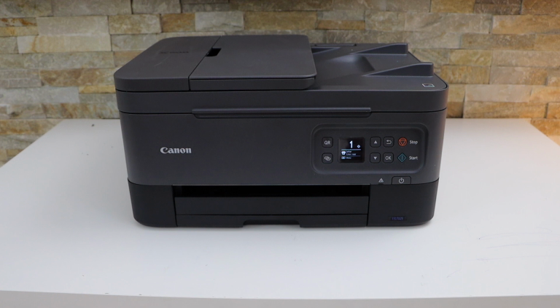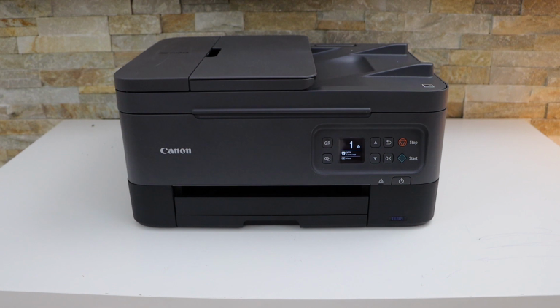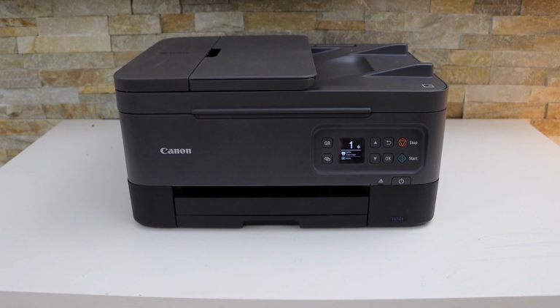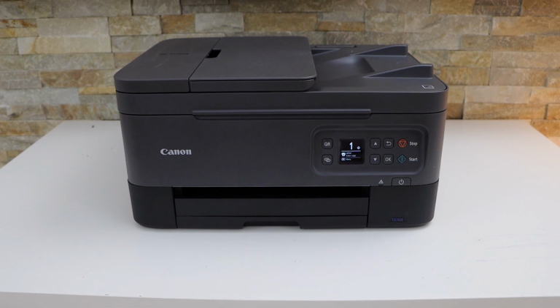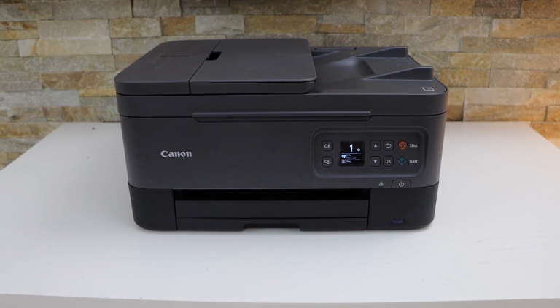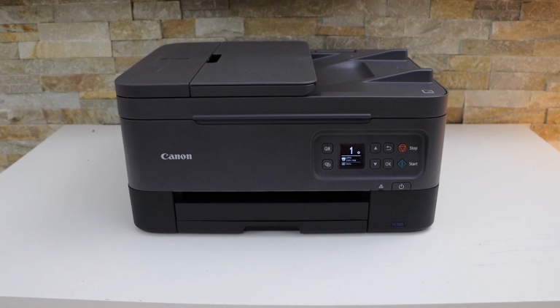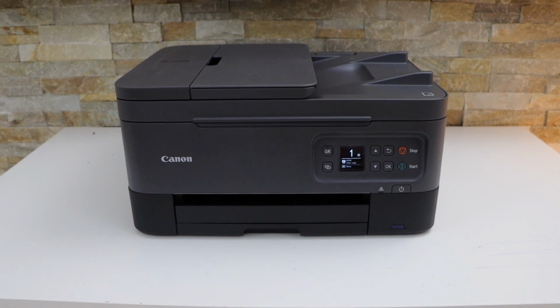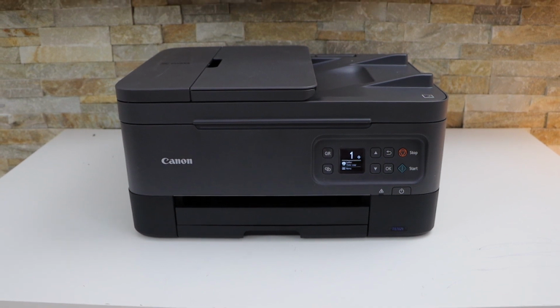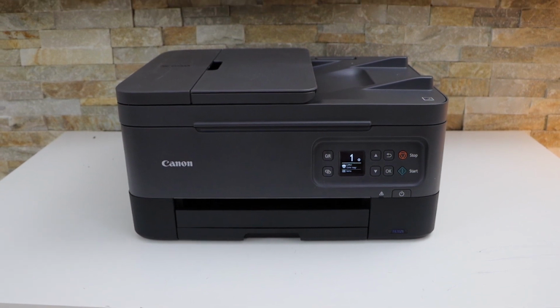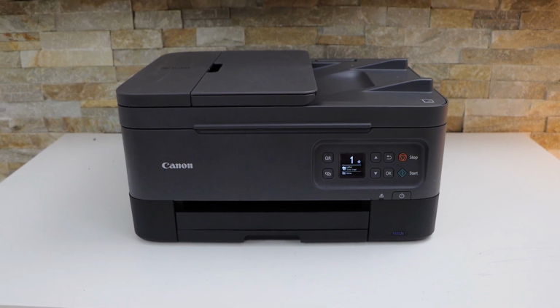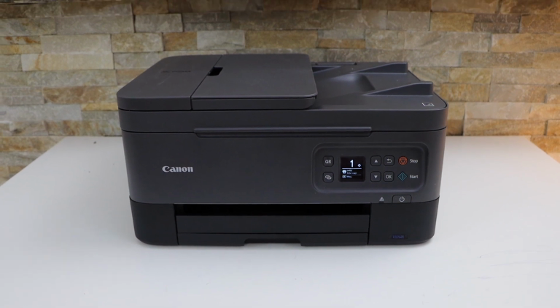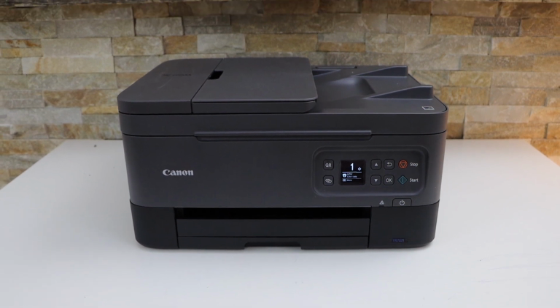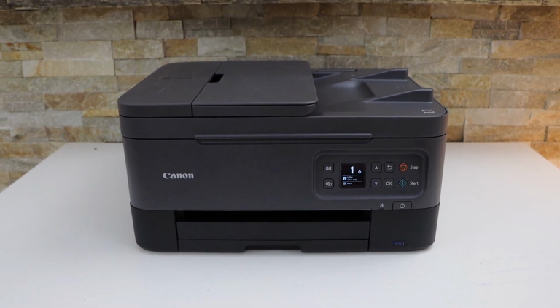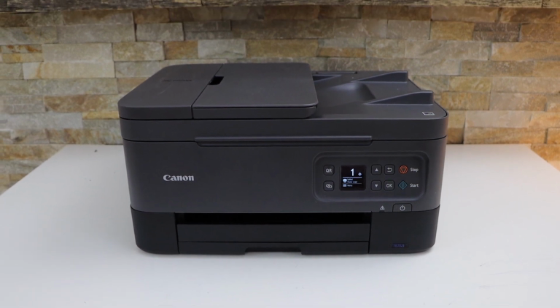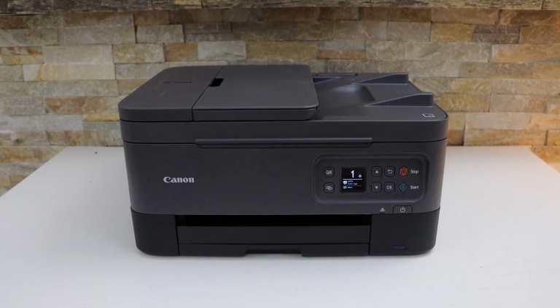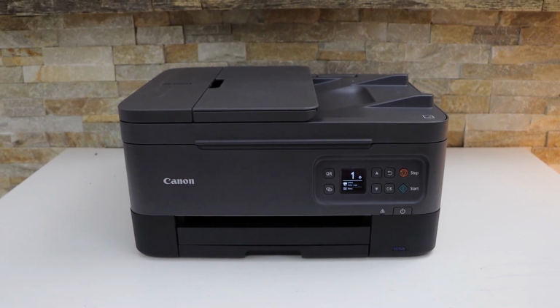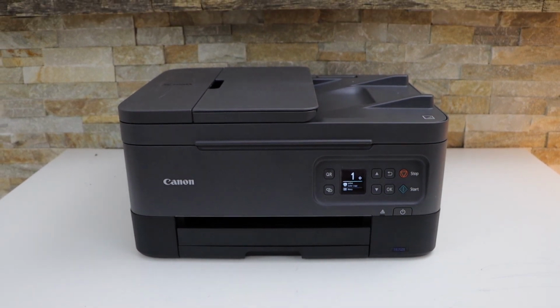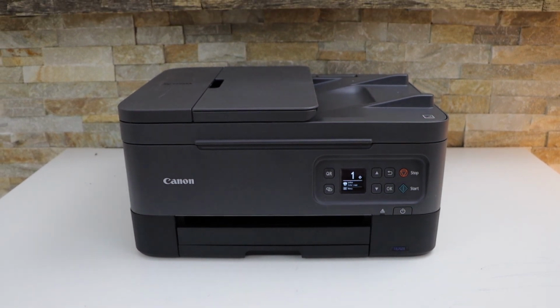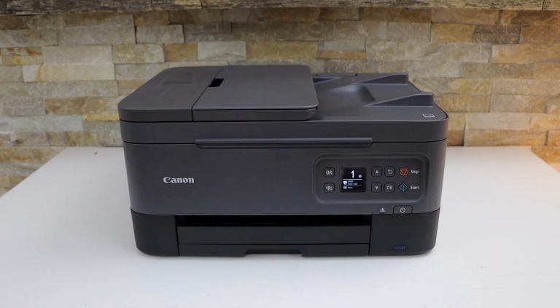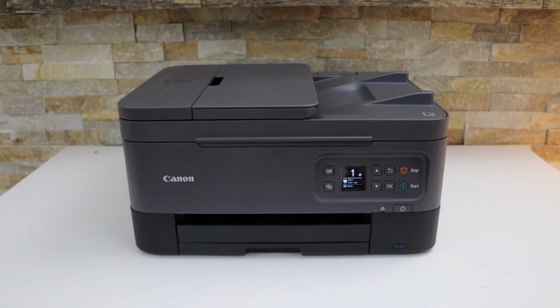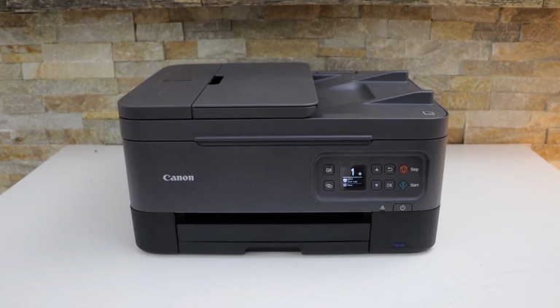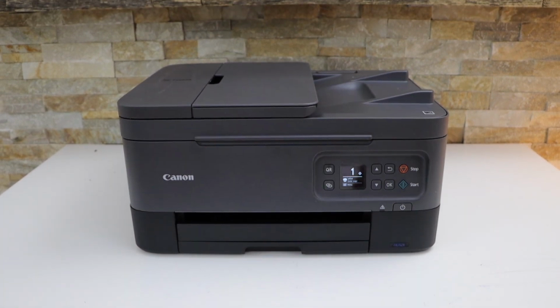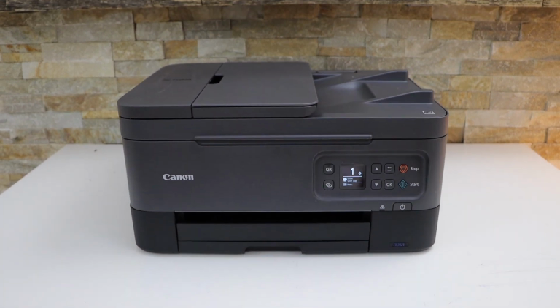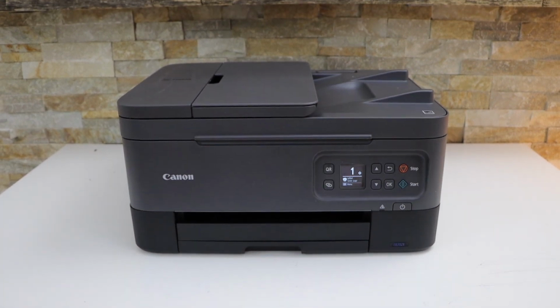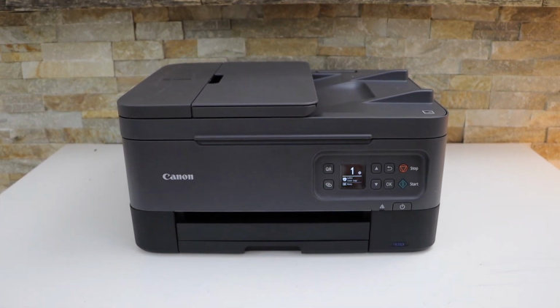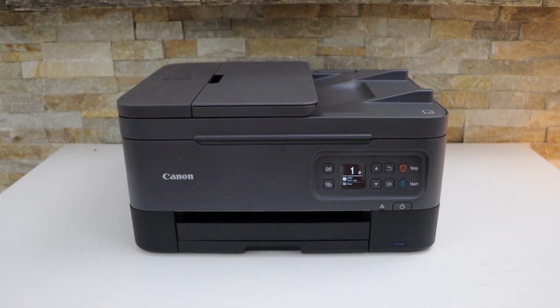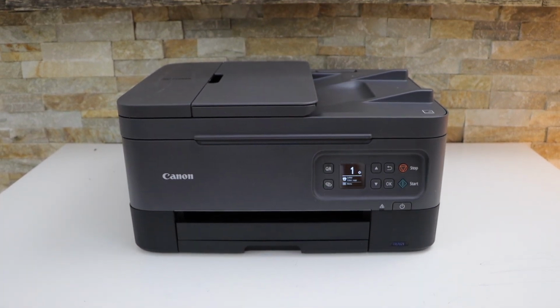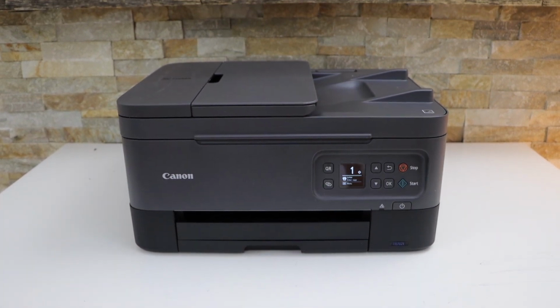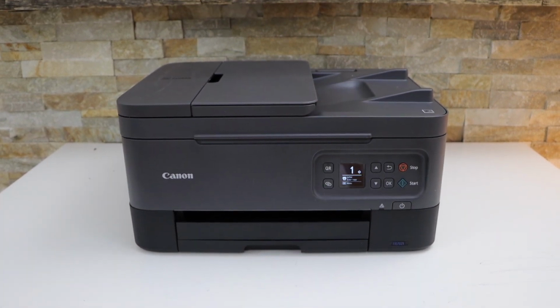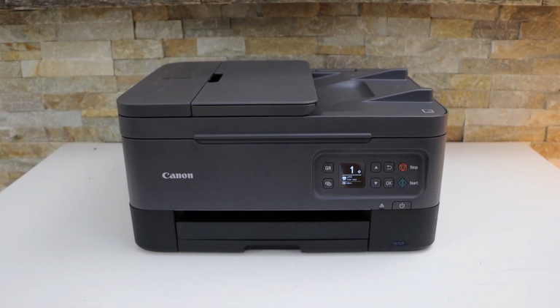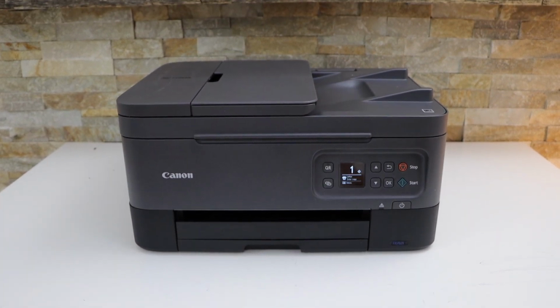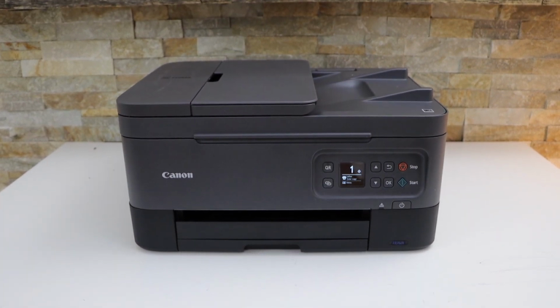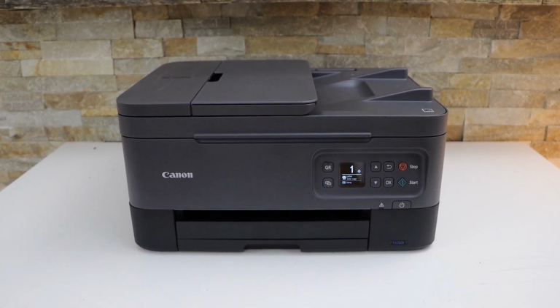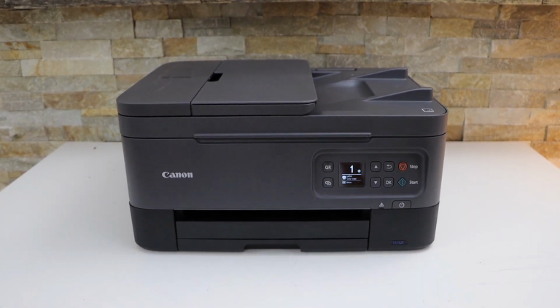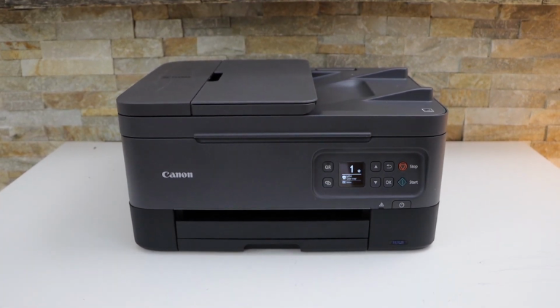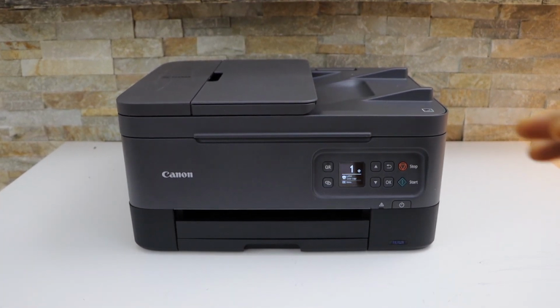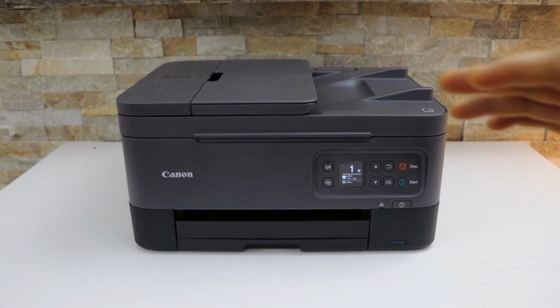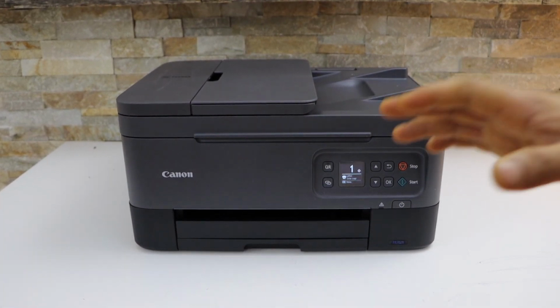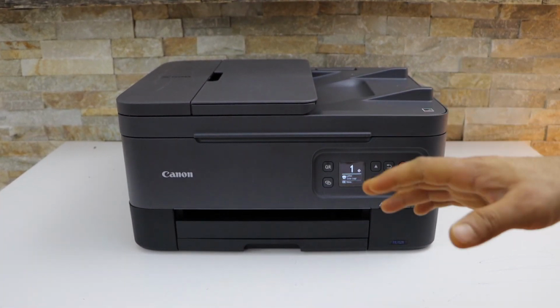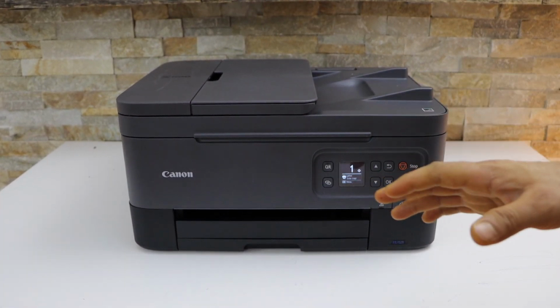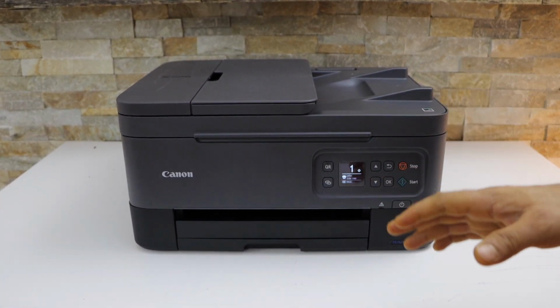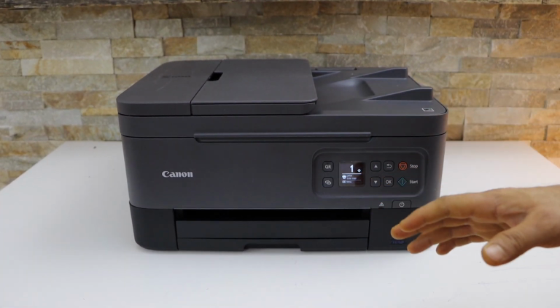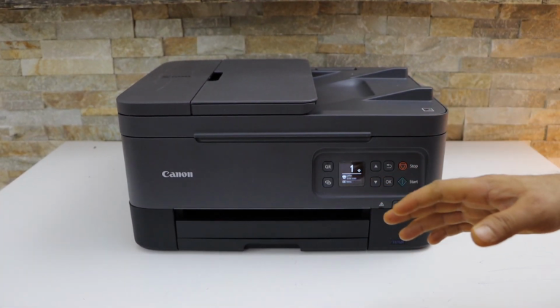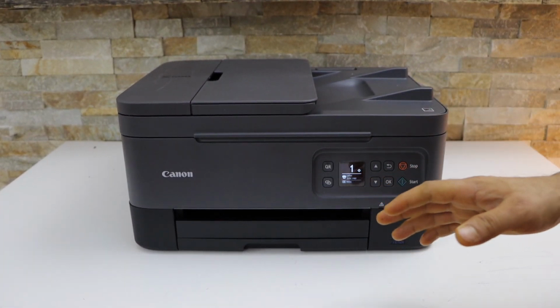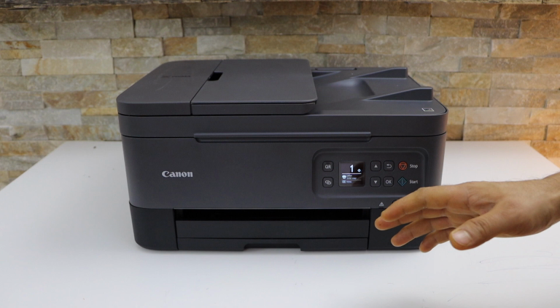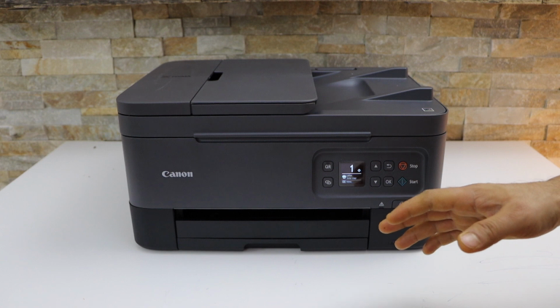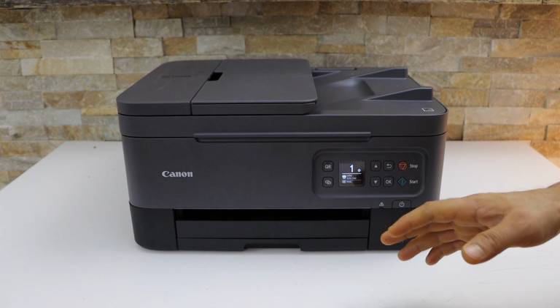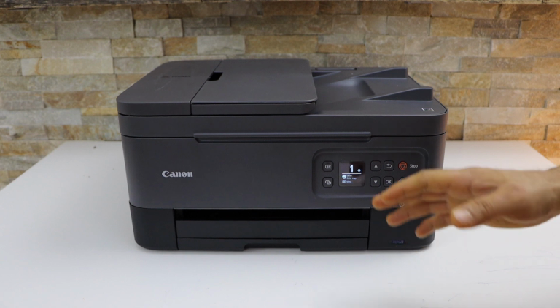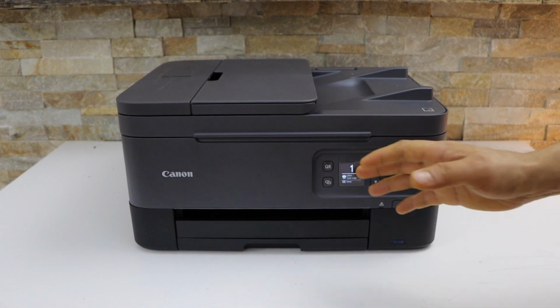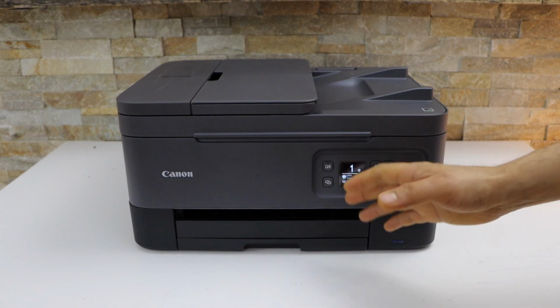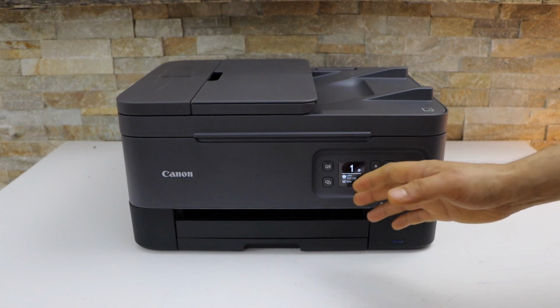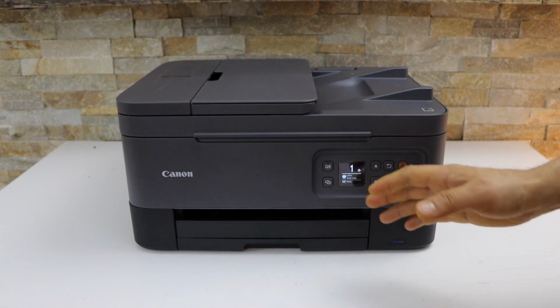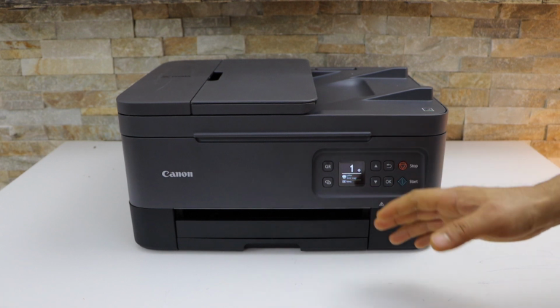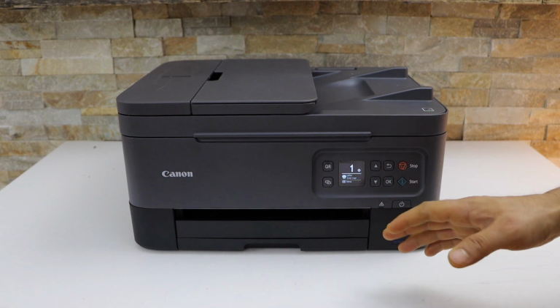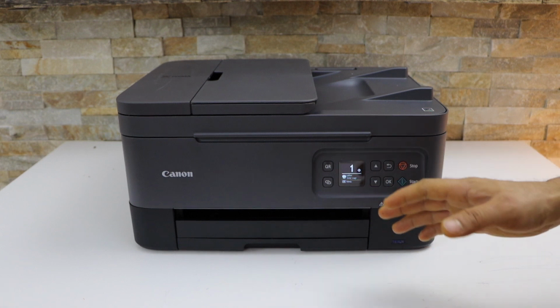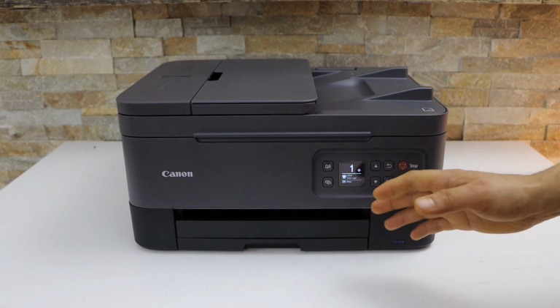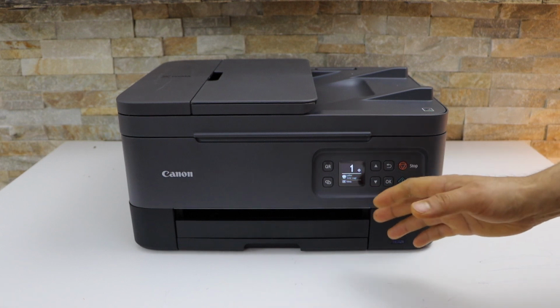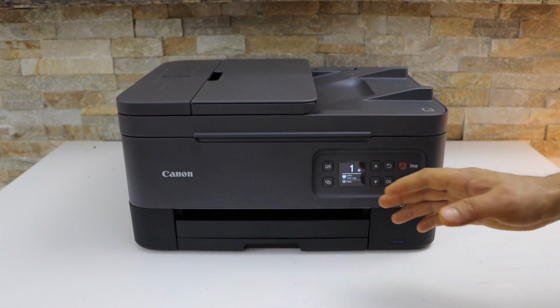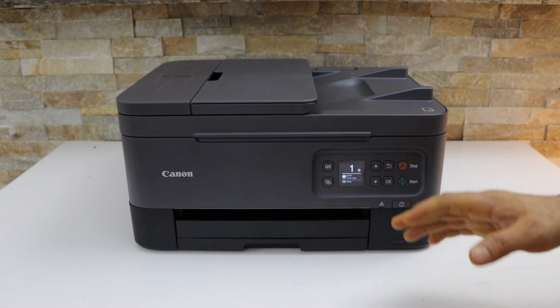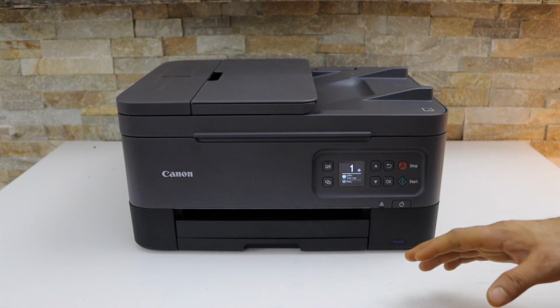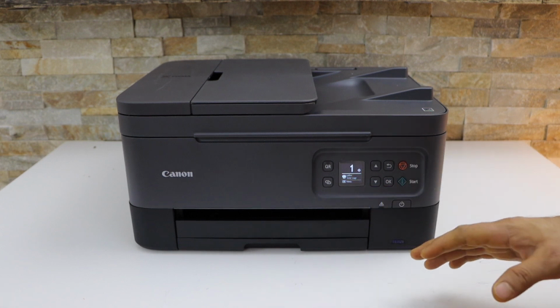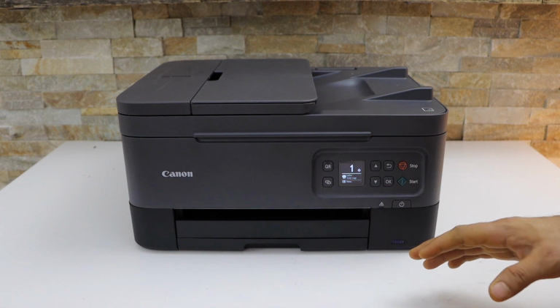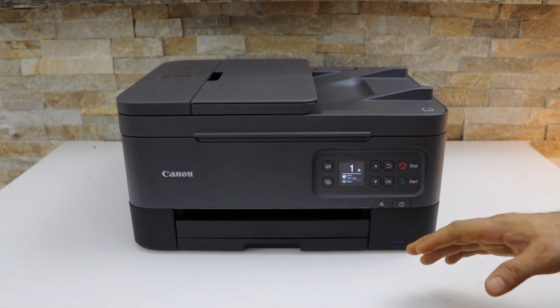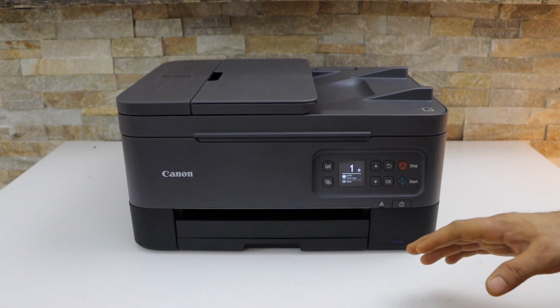In today's video, I'm going to show you how to do the two-sided printing with your Canon PIXMA TR7020A printer.